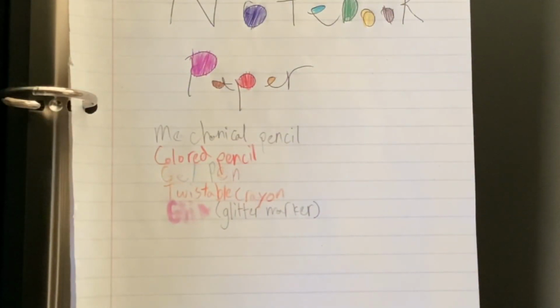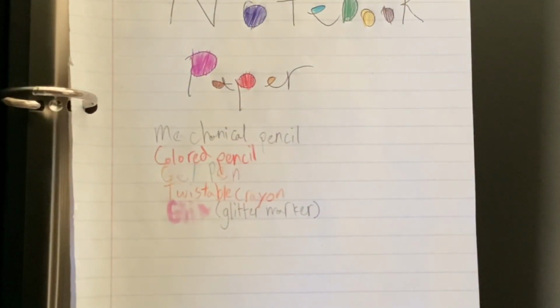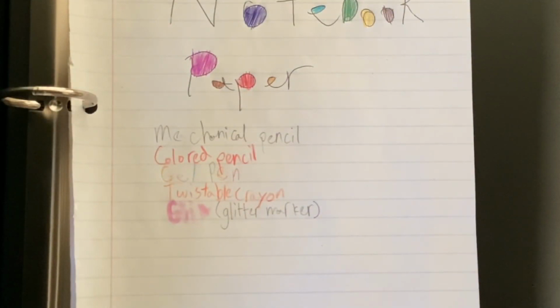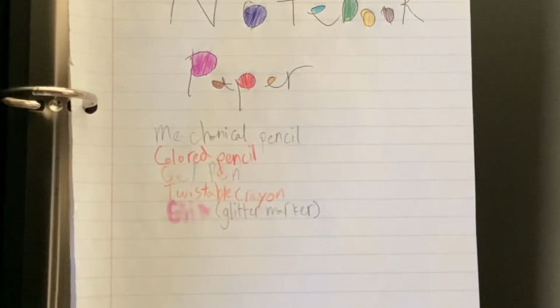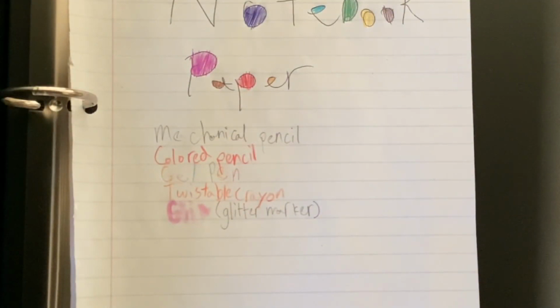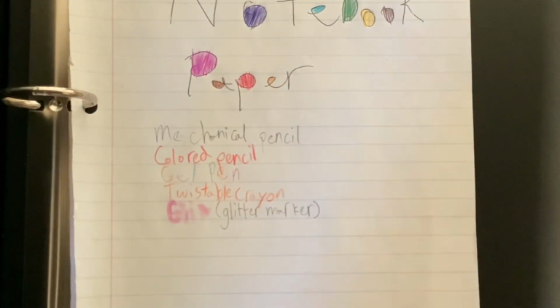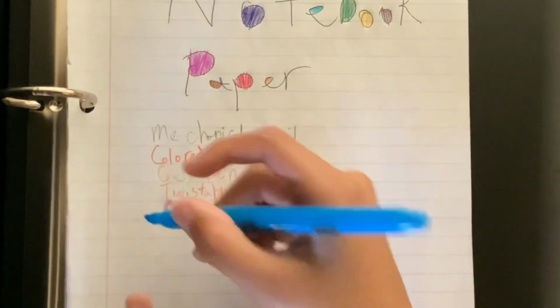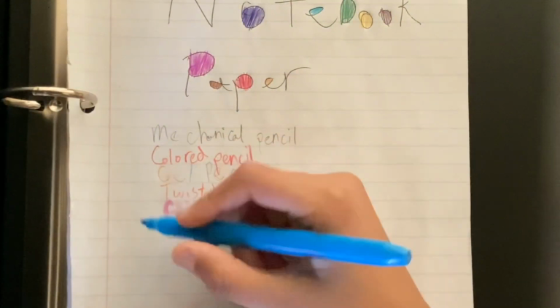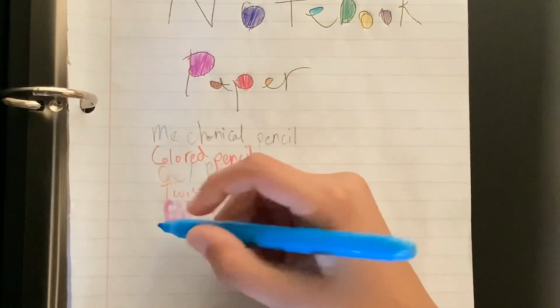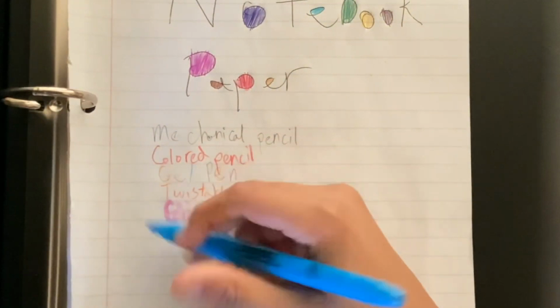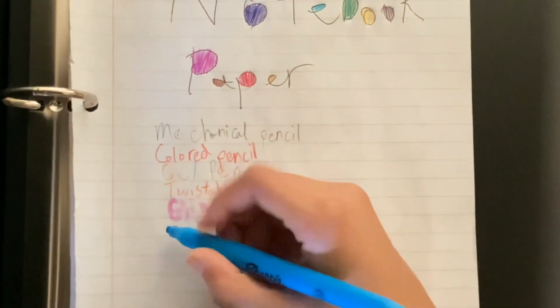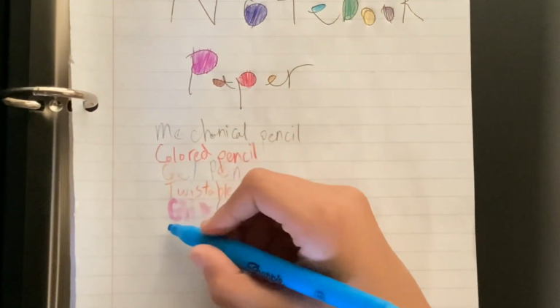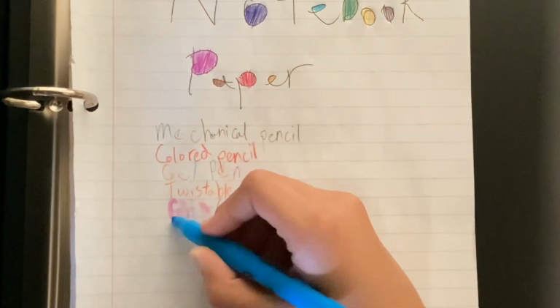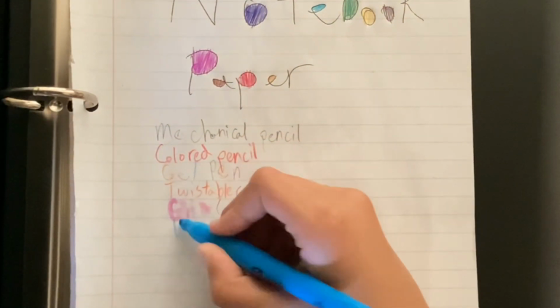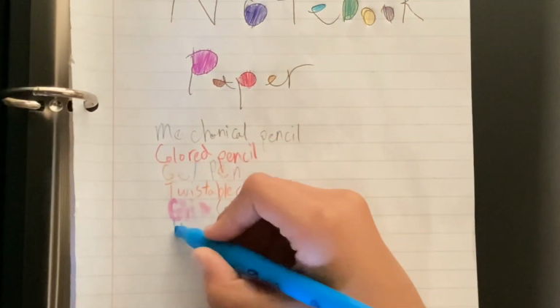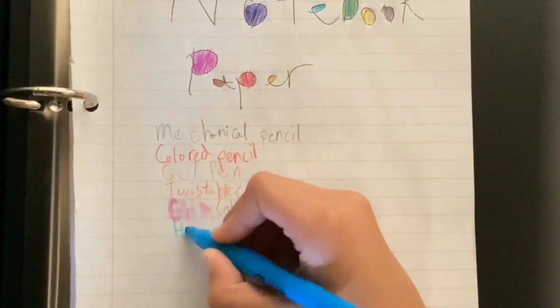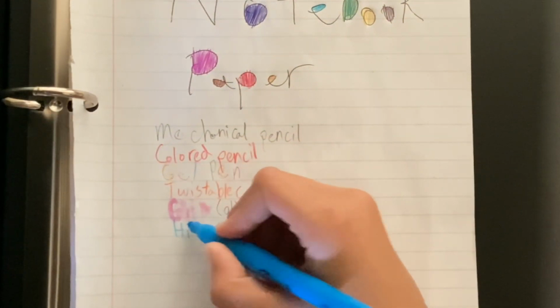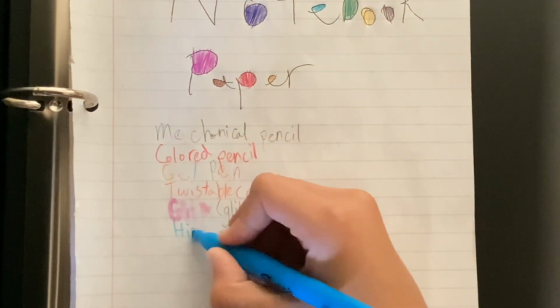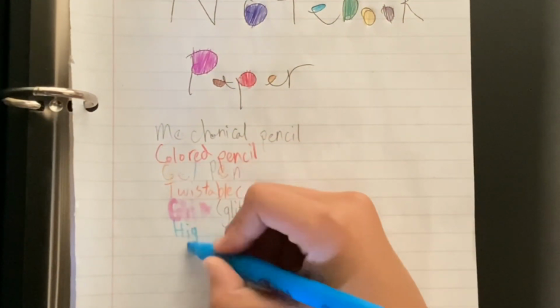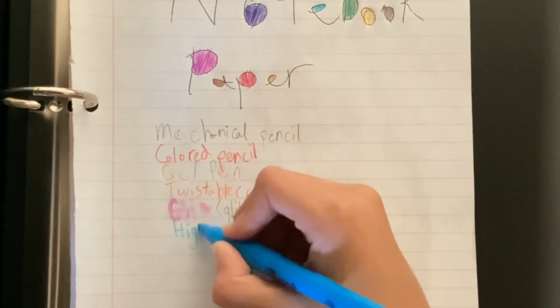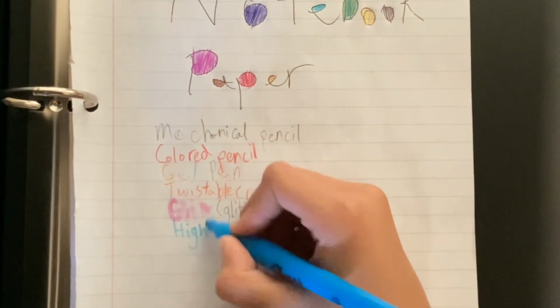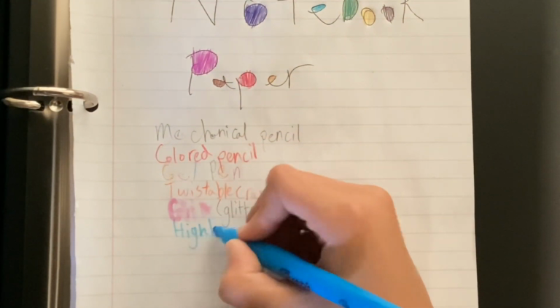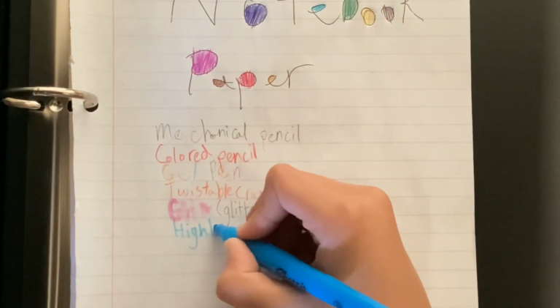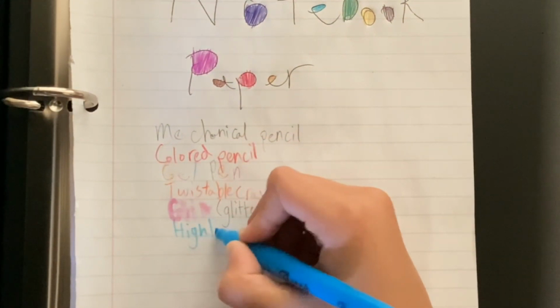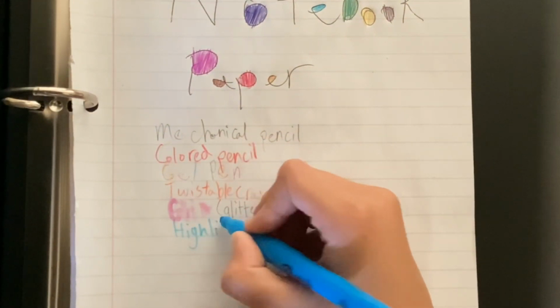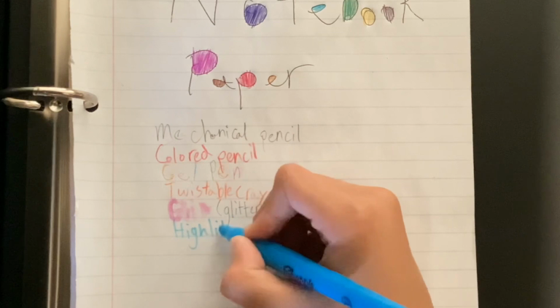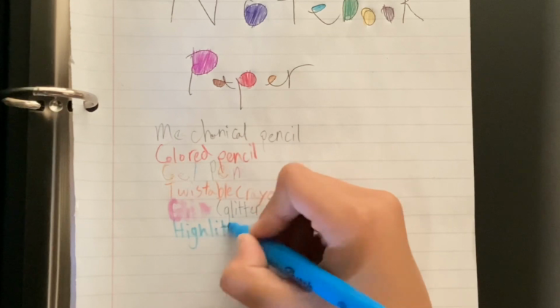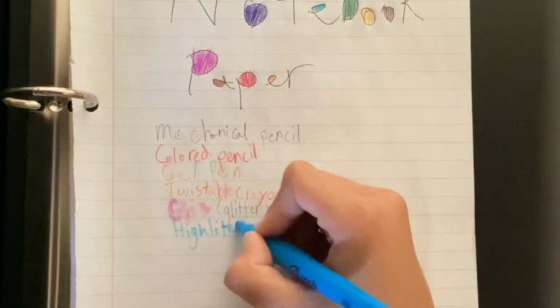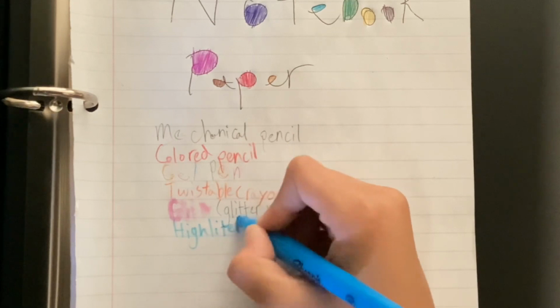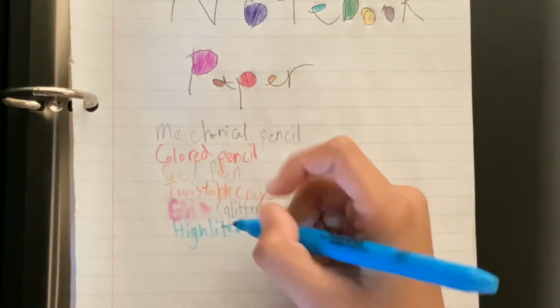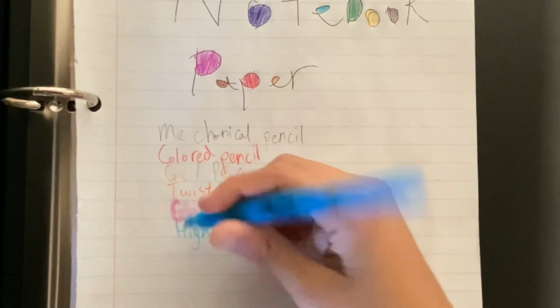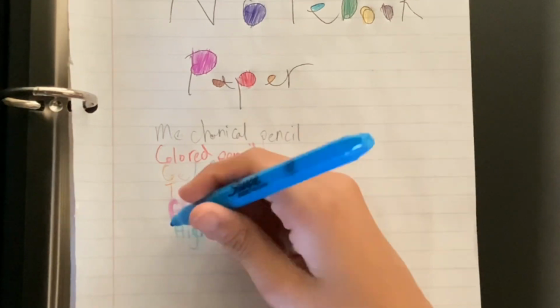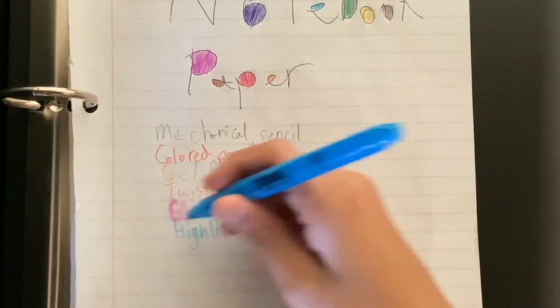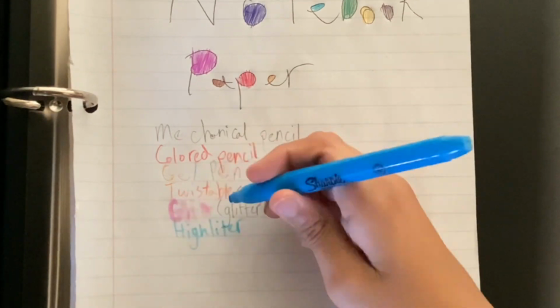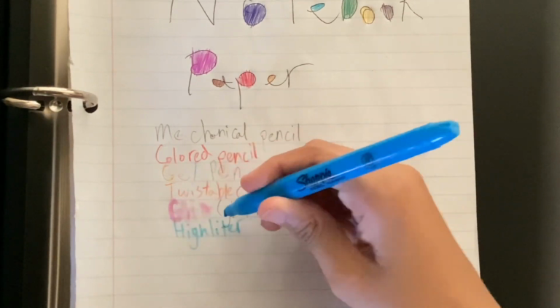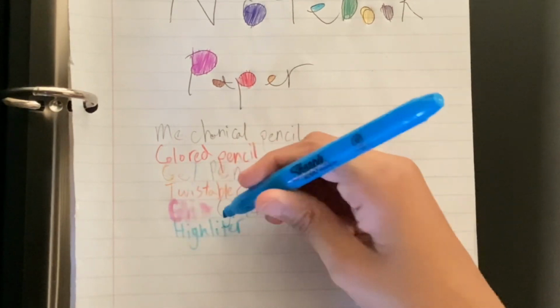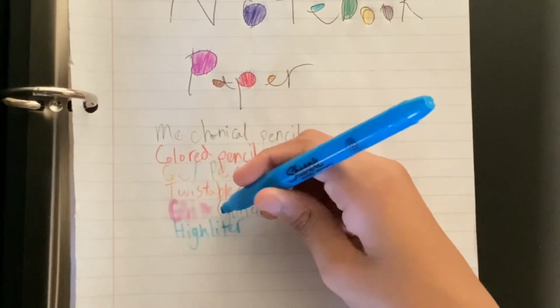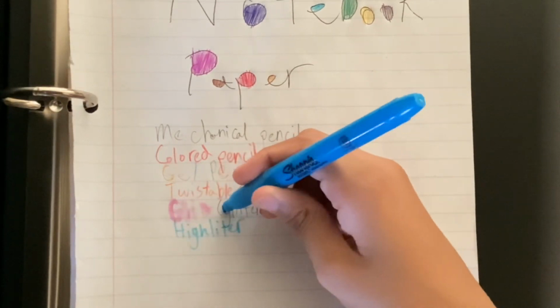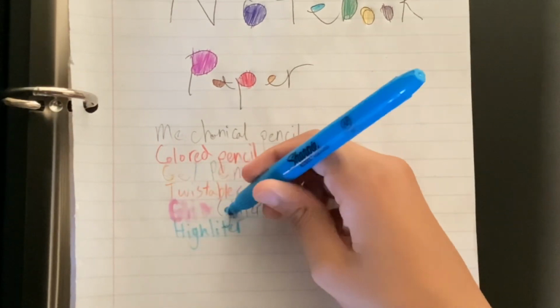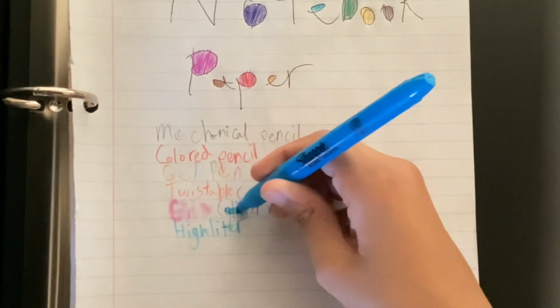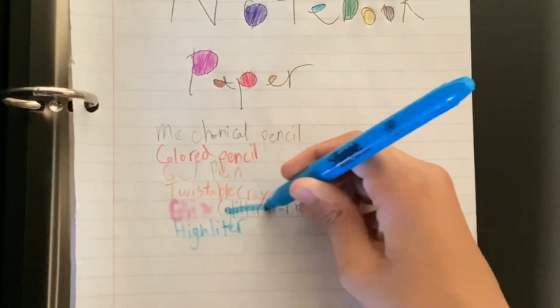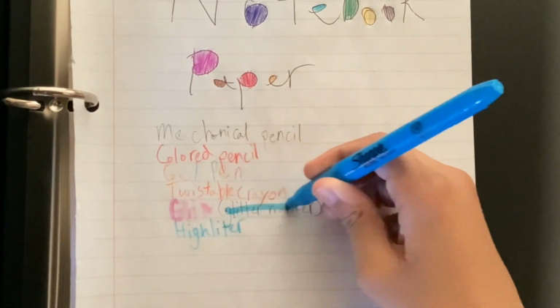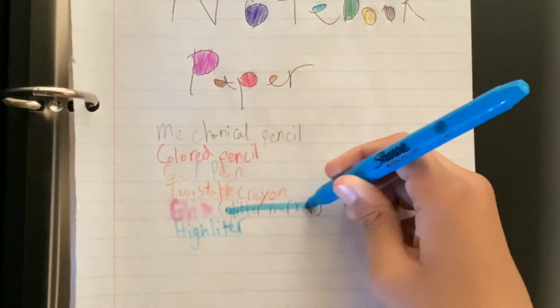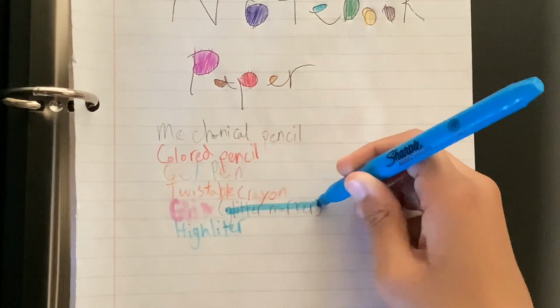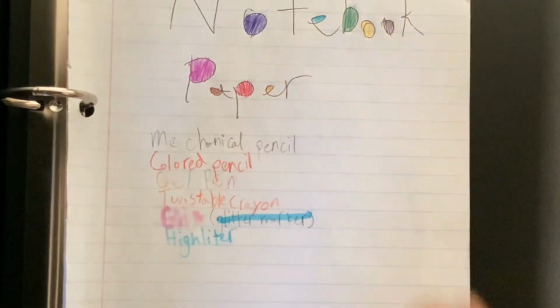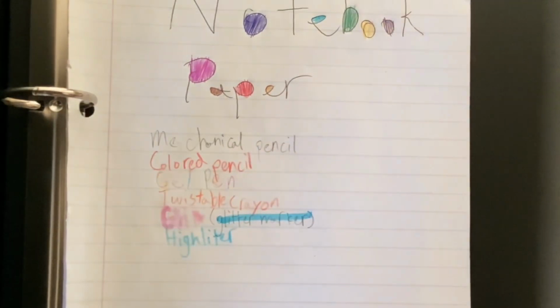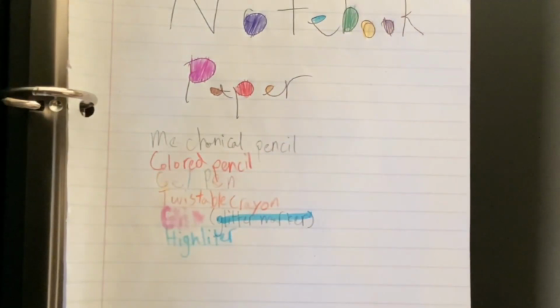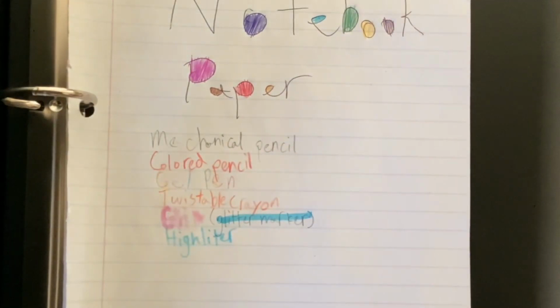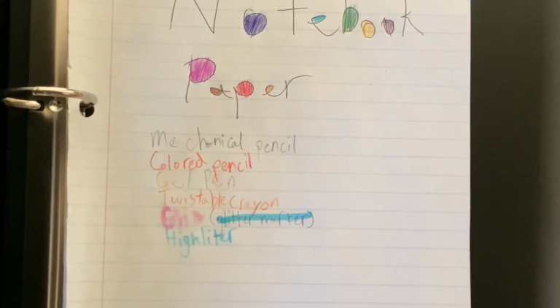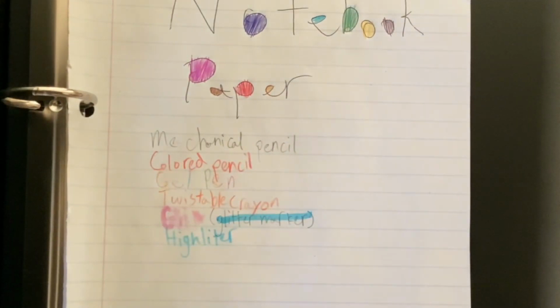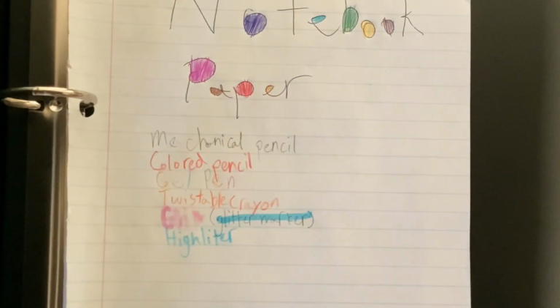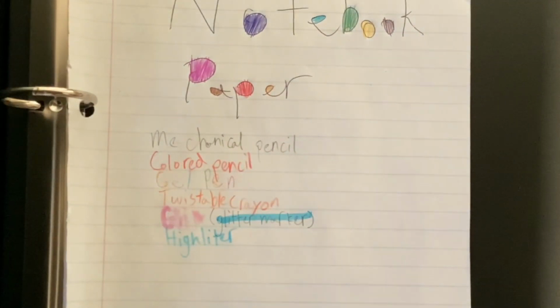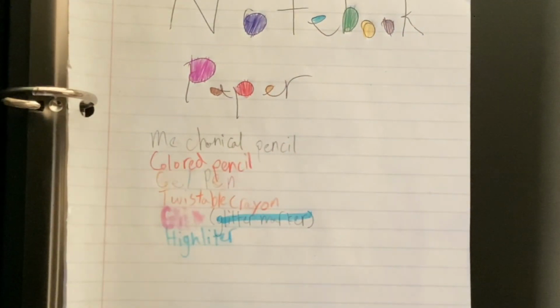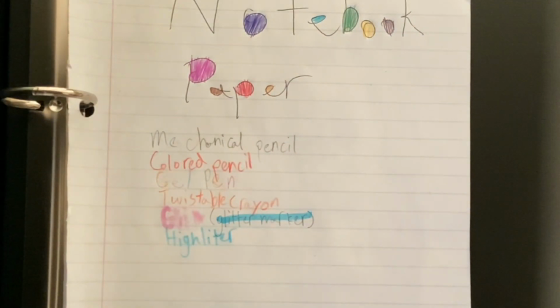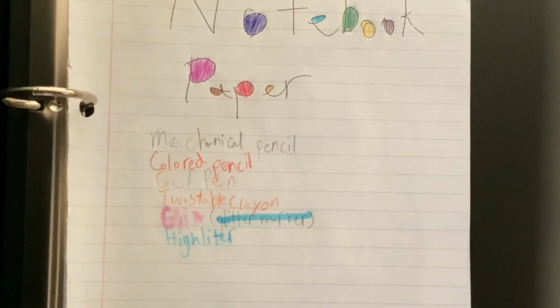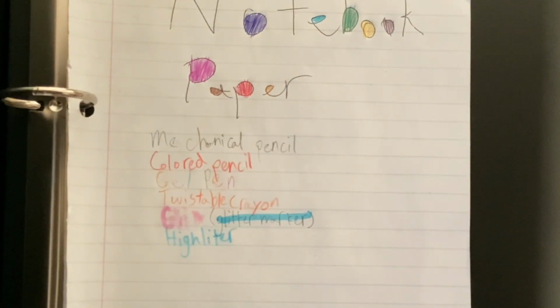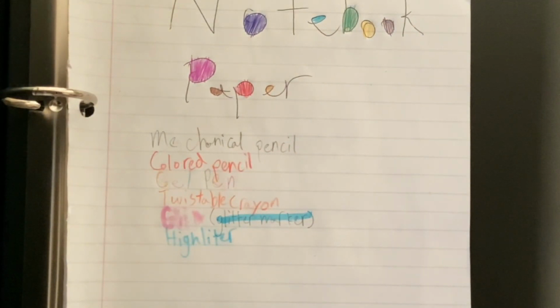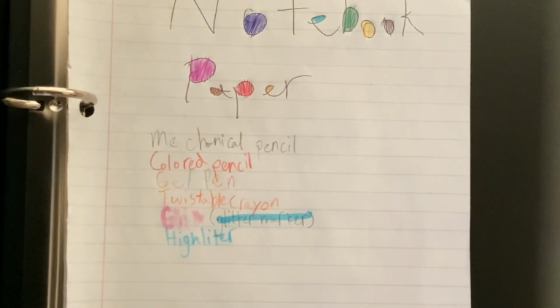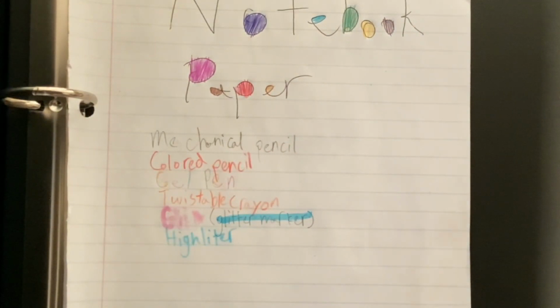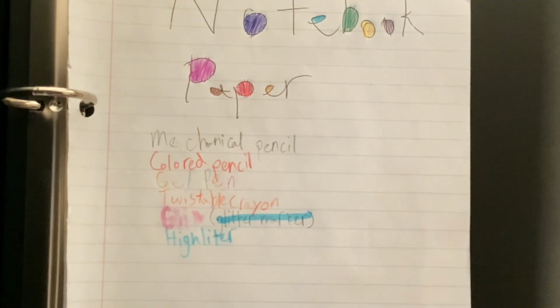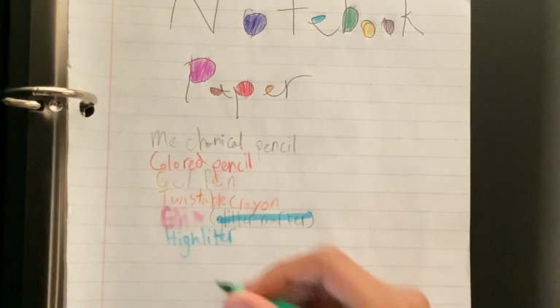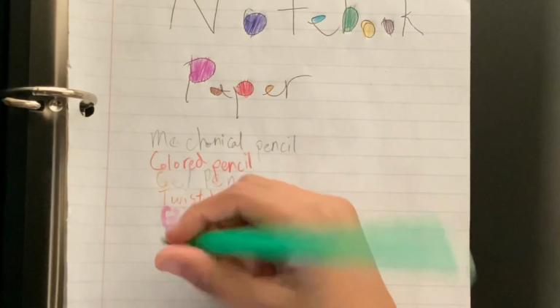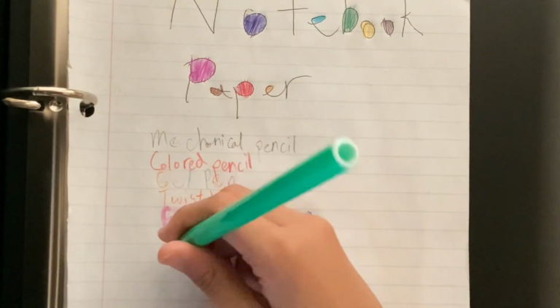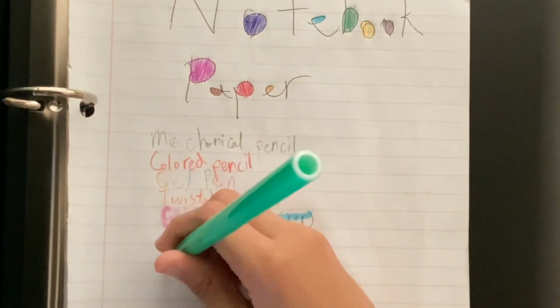Here is a highlighter. Here's how it works — you cover it with the color.